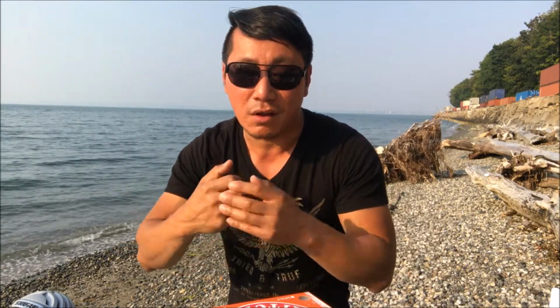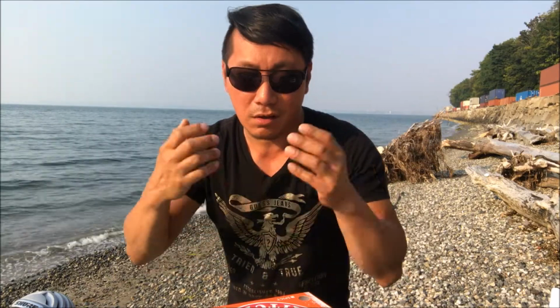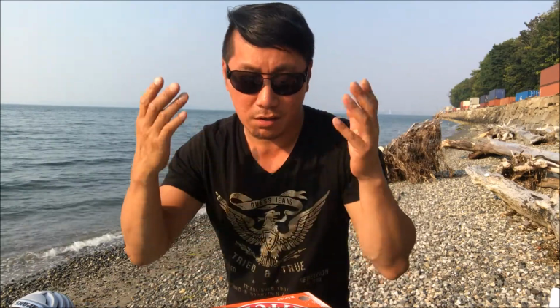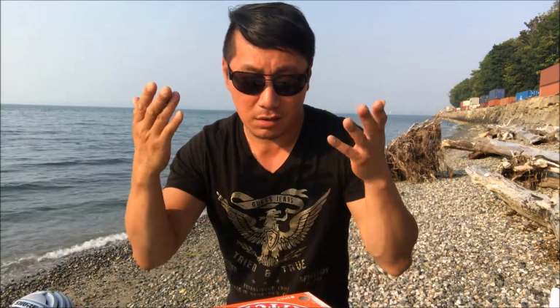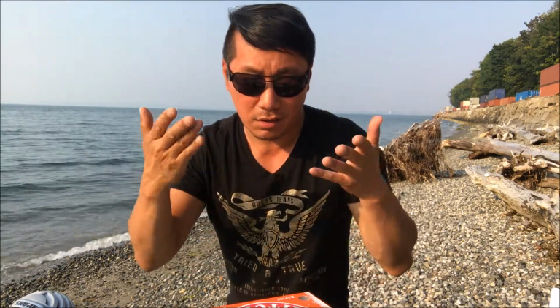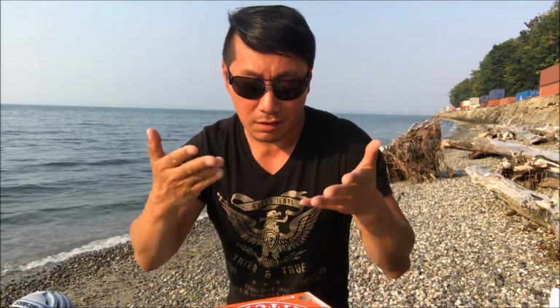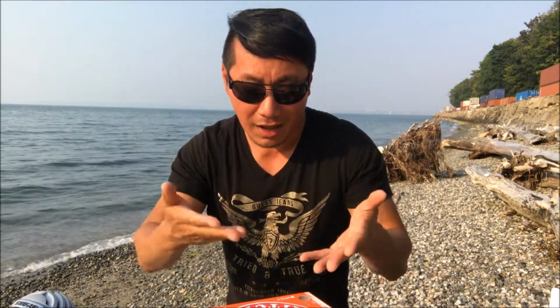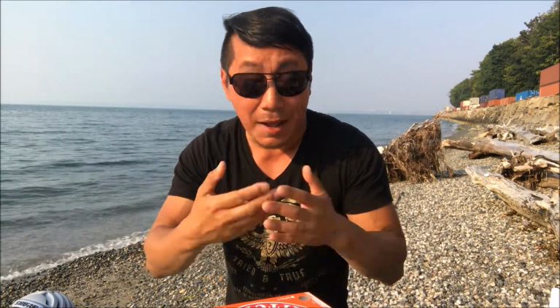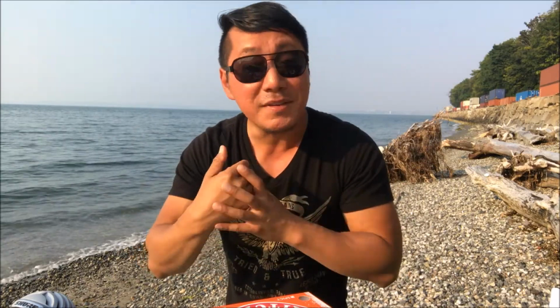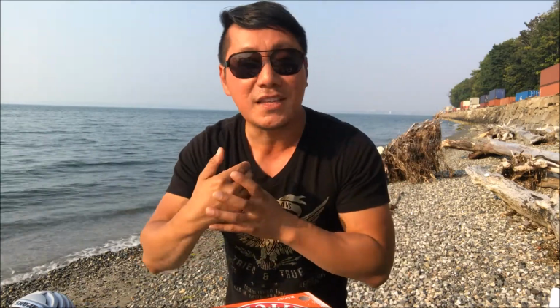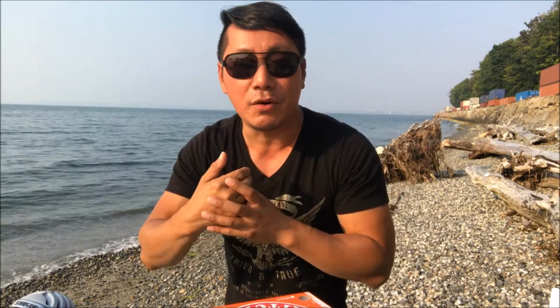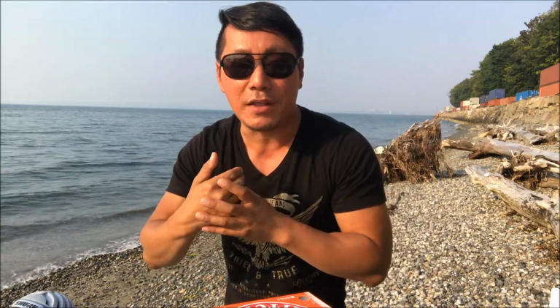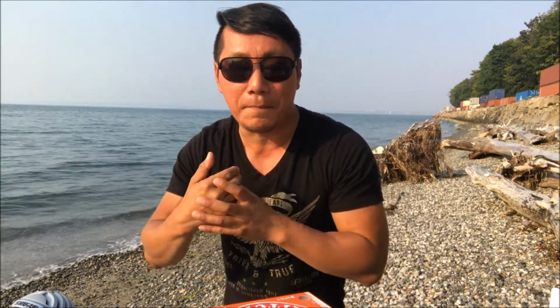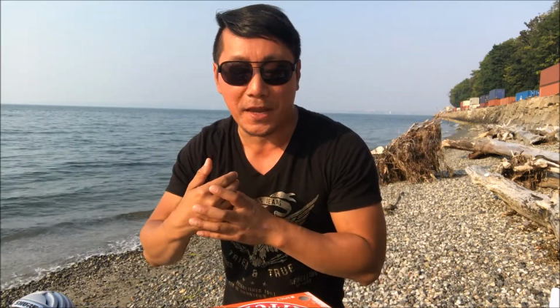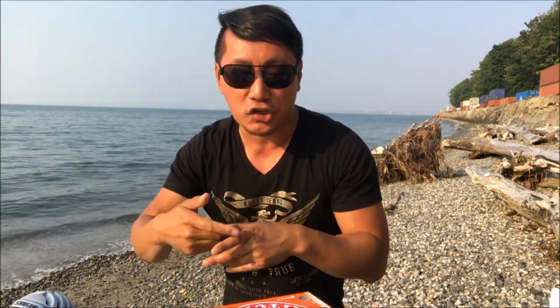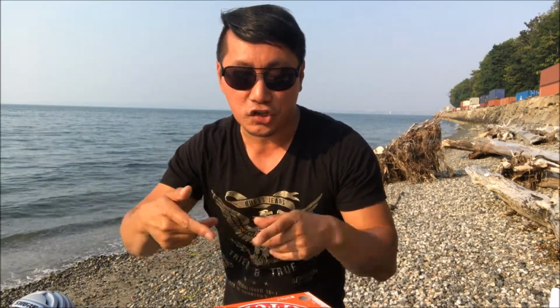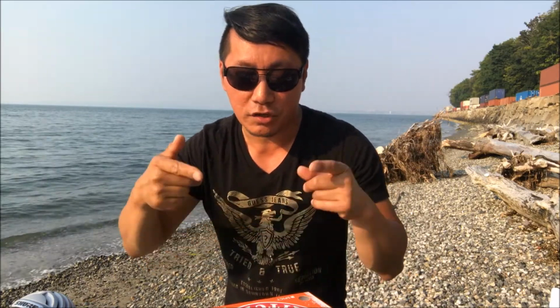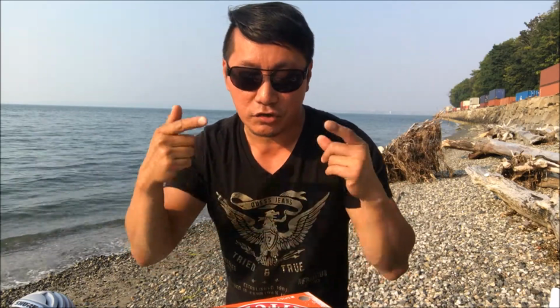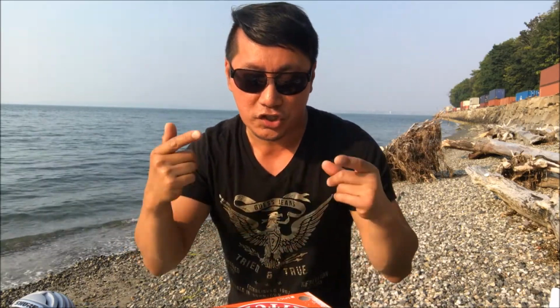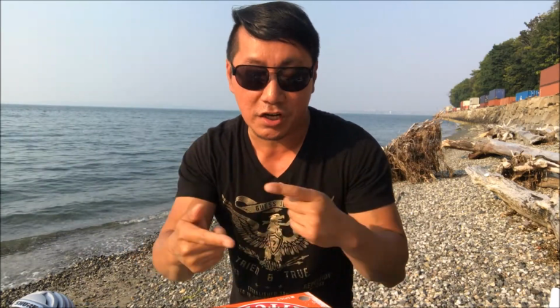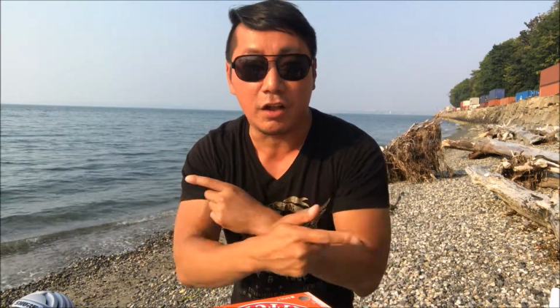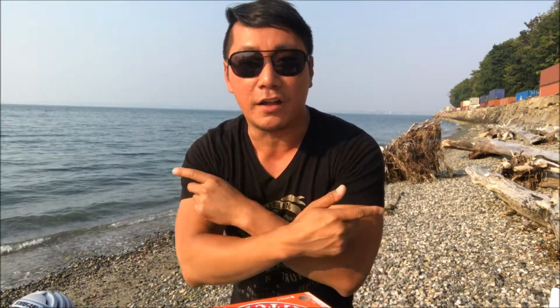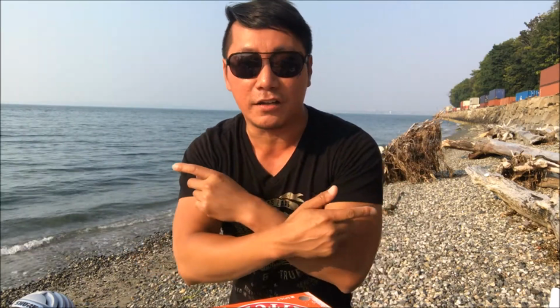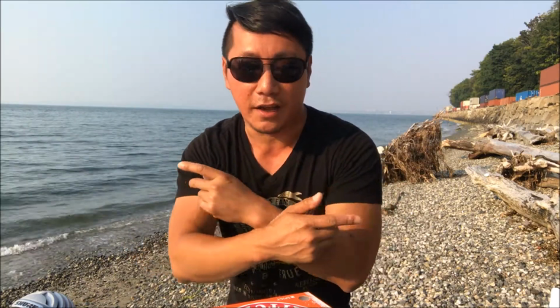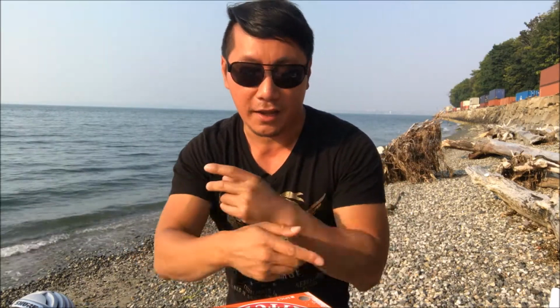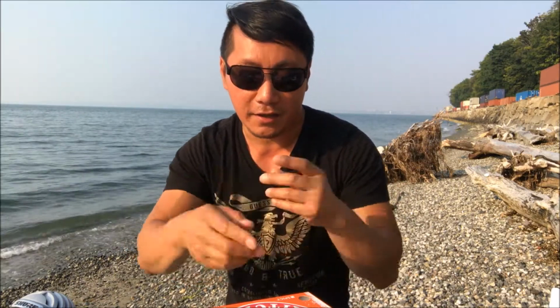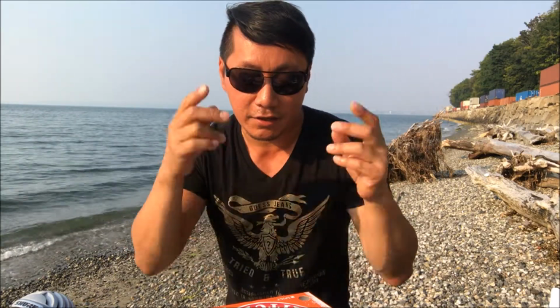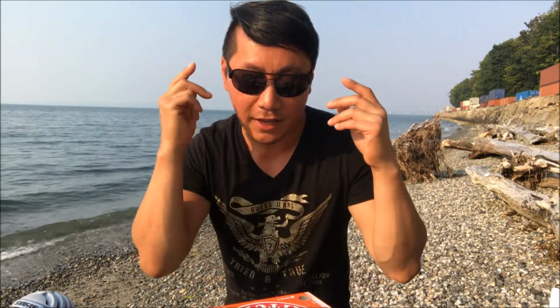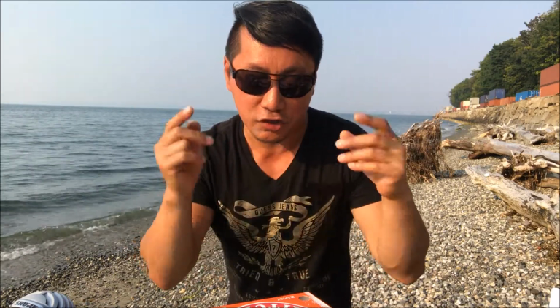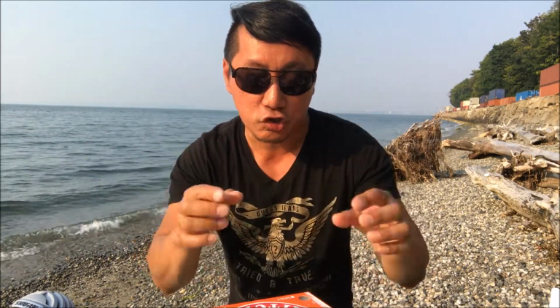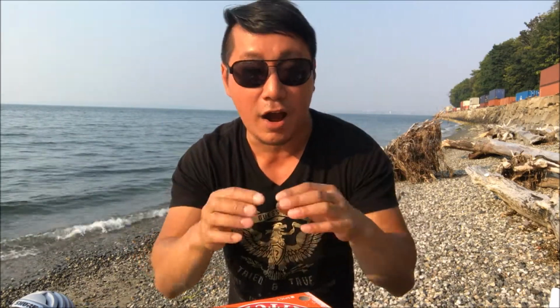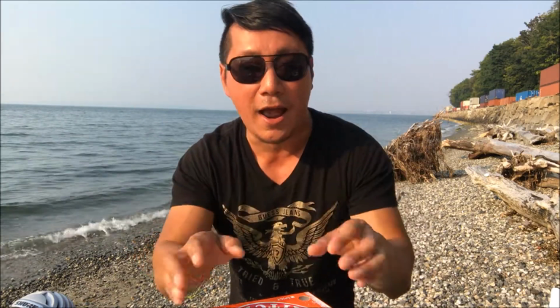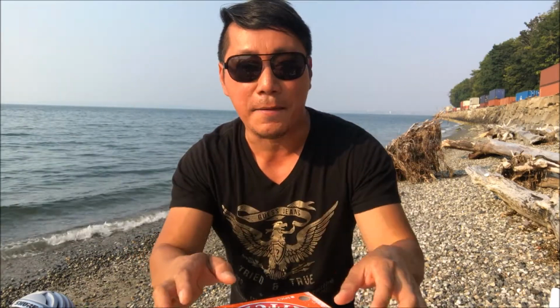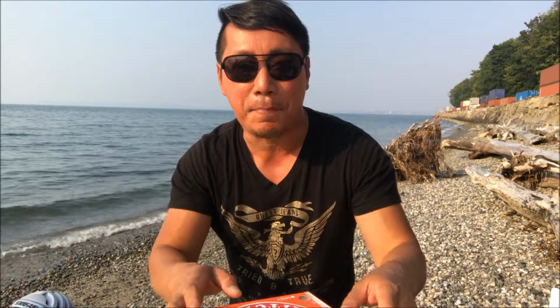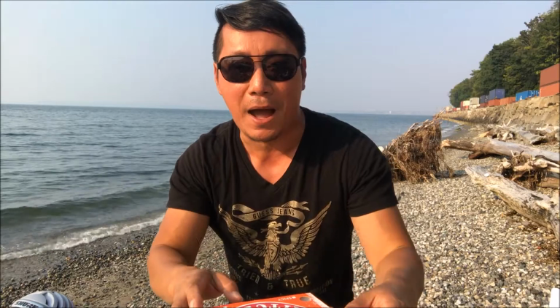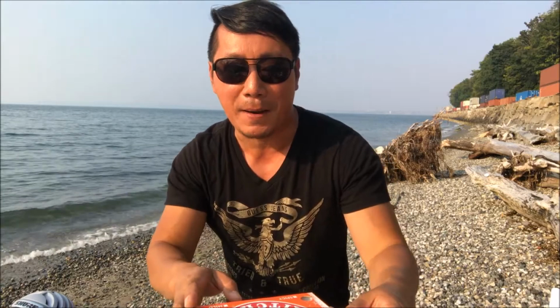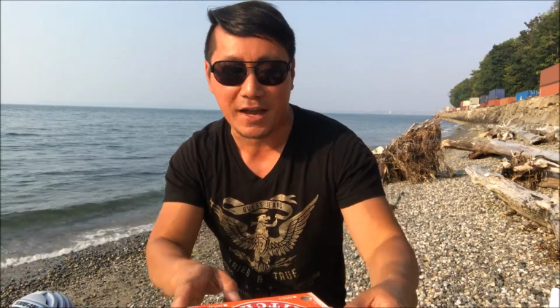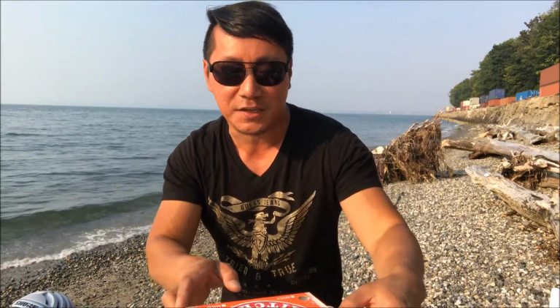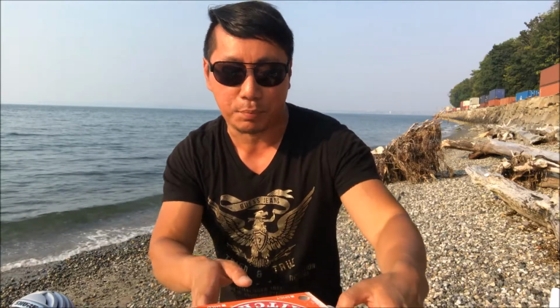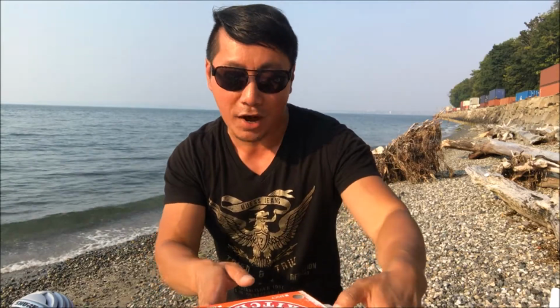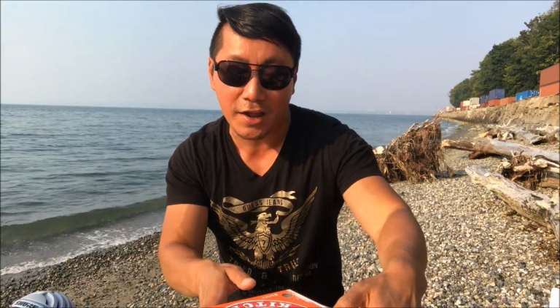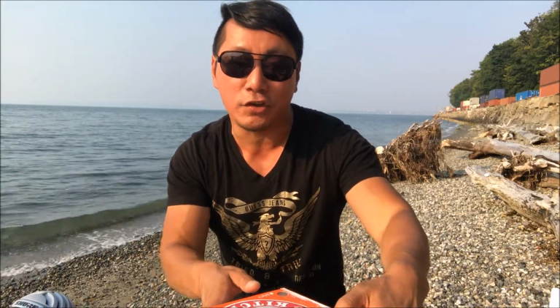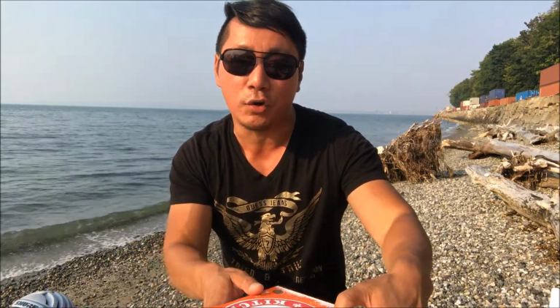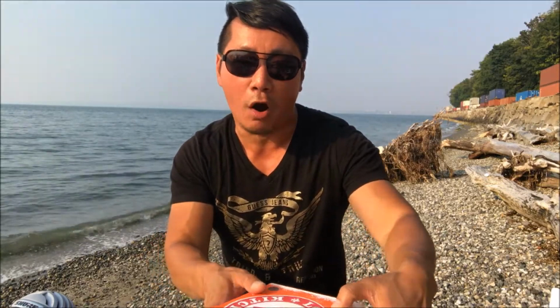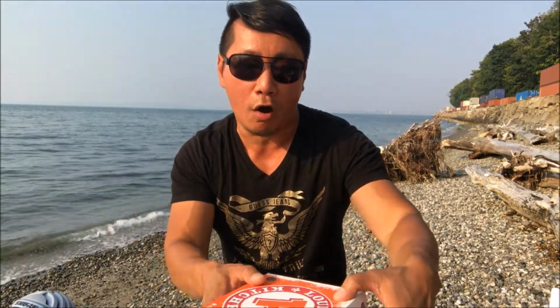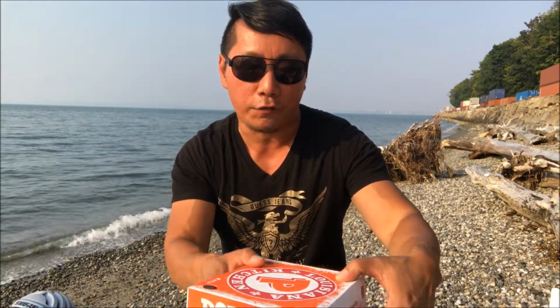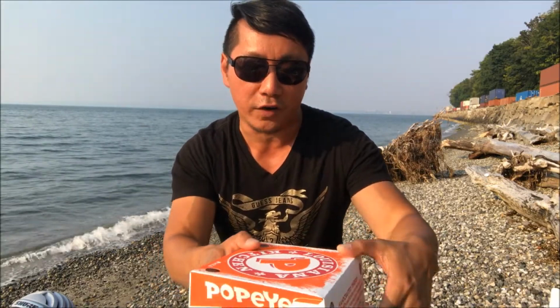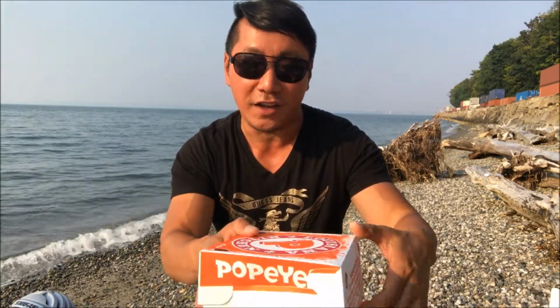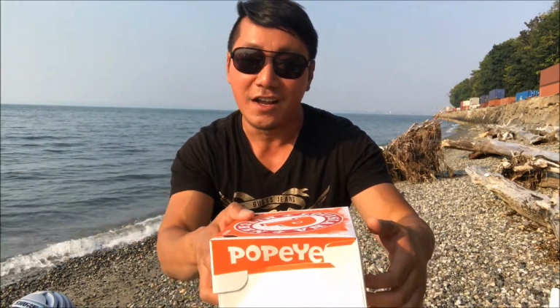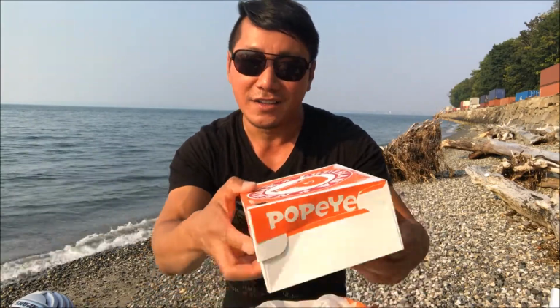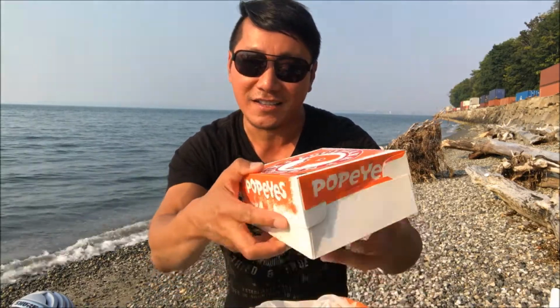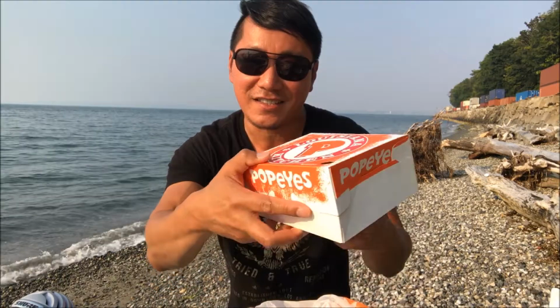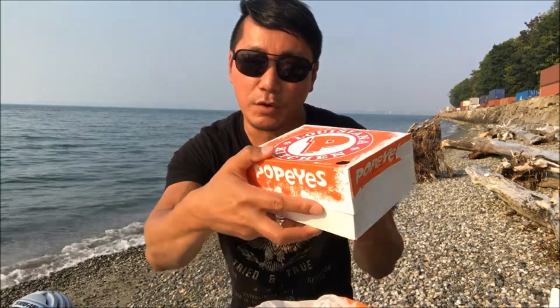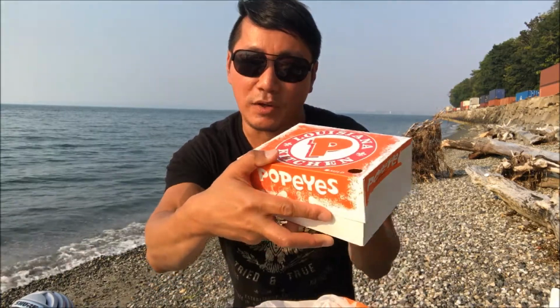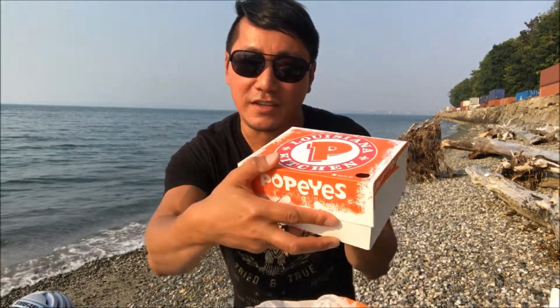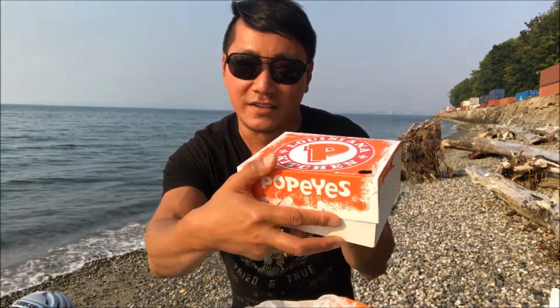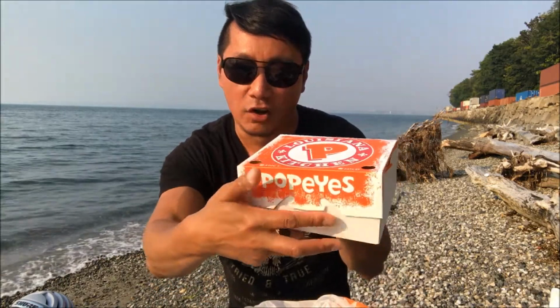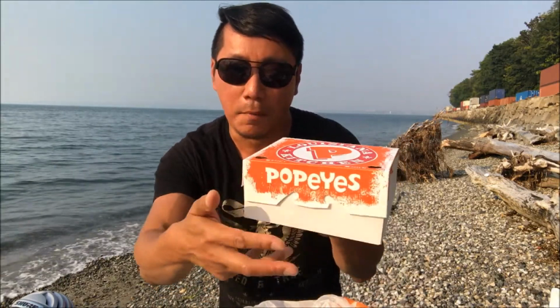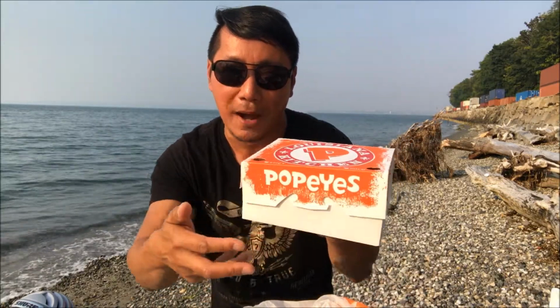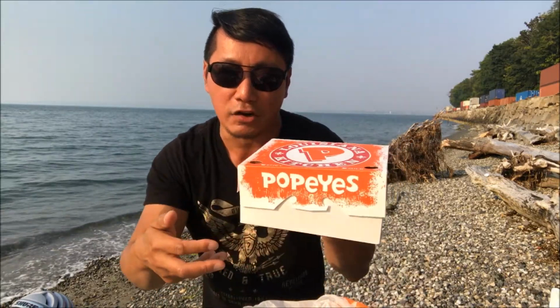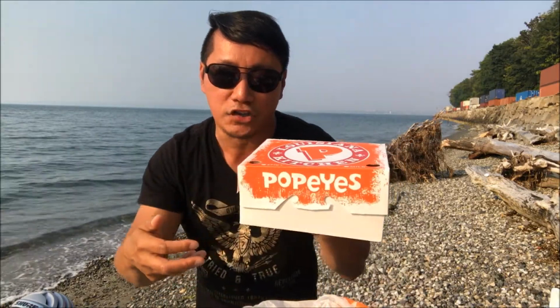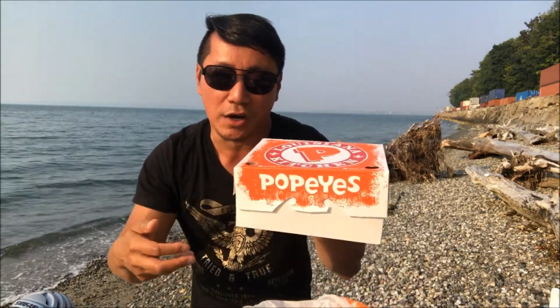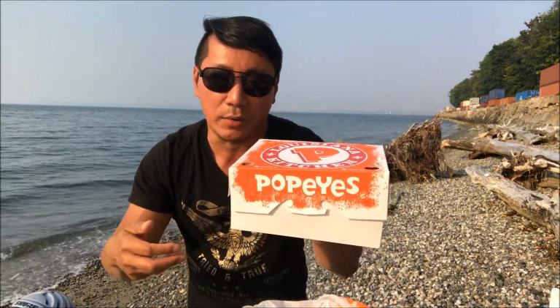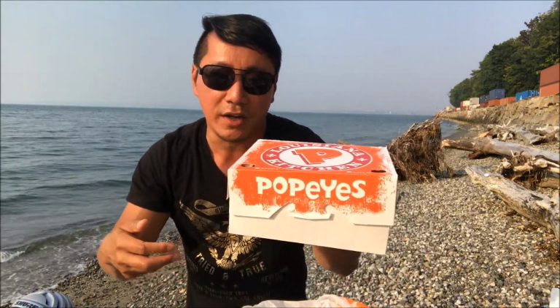But I'm still at the beach chilling and trying Popeye's brand new offering. Let's see what this is all about, shall we?